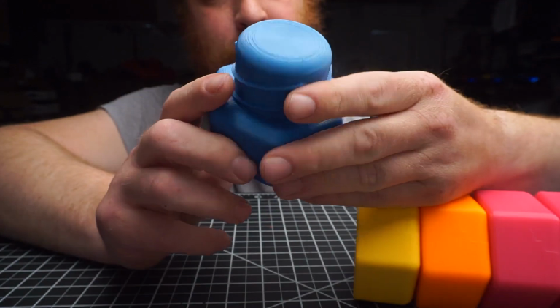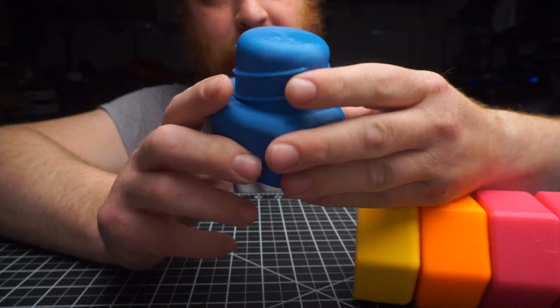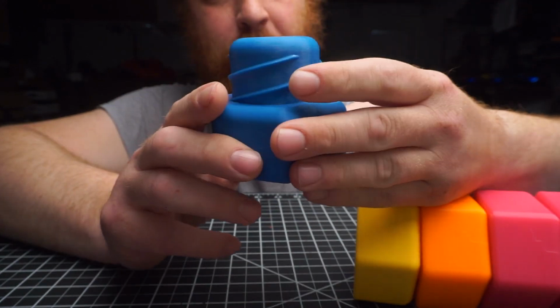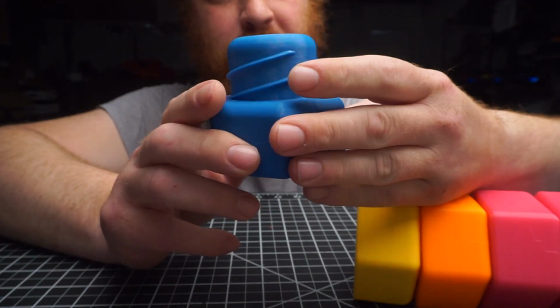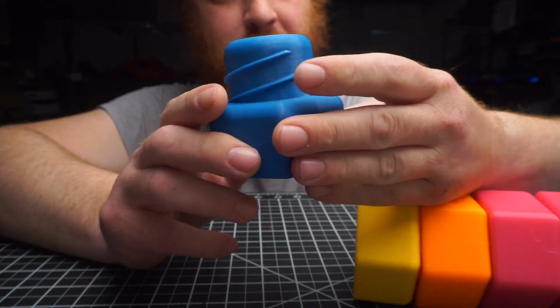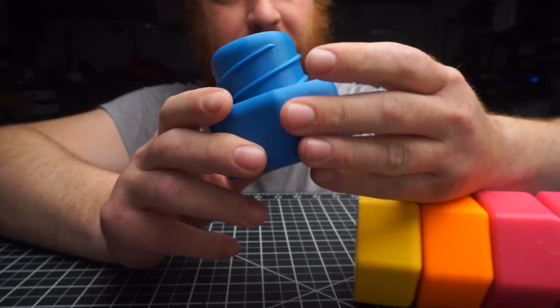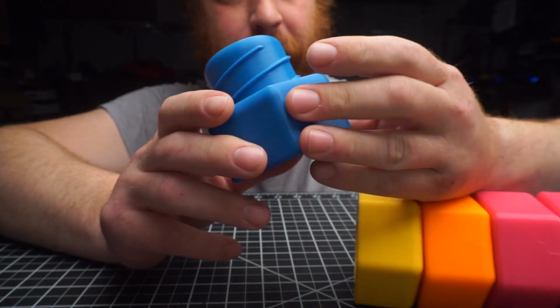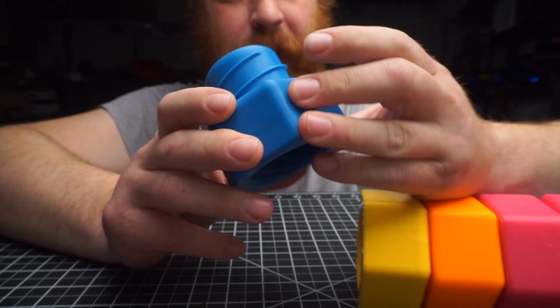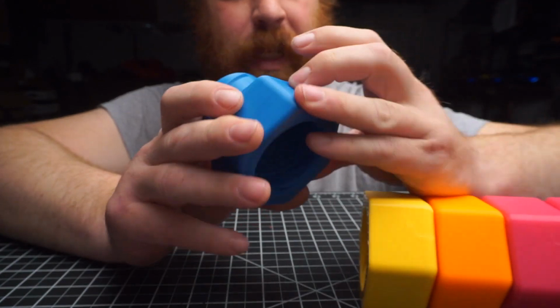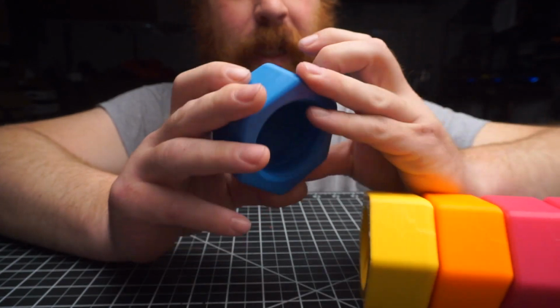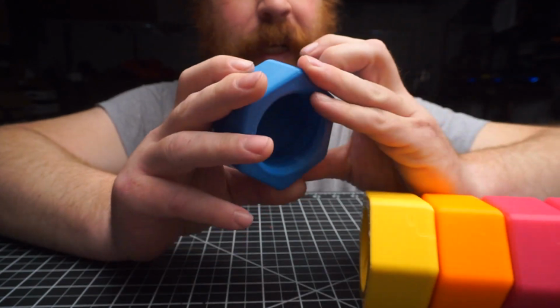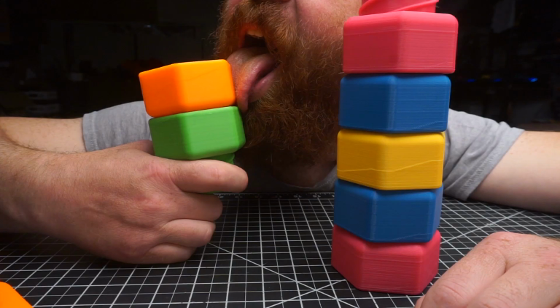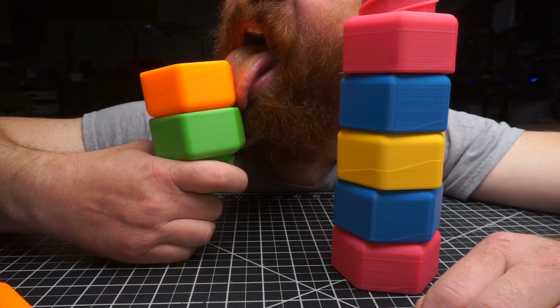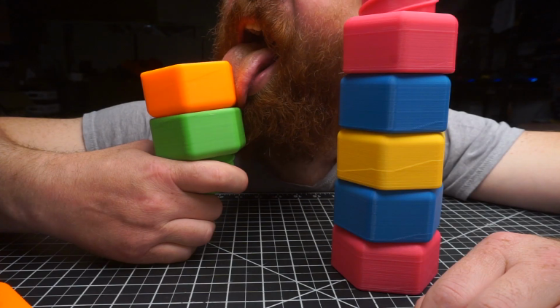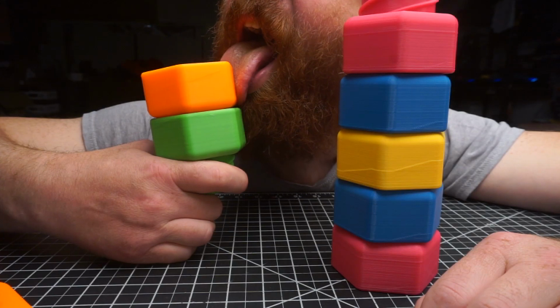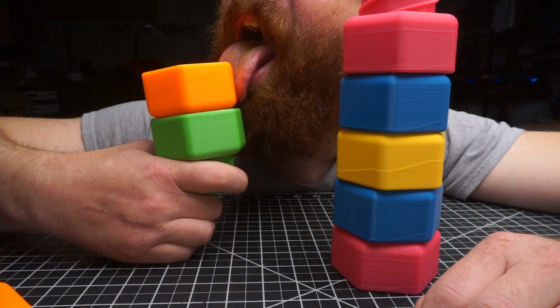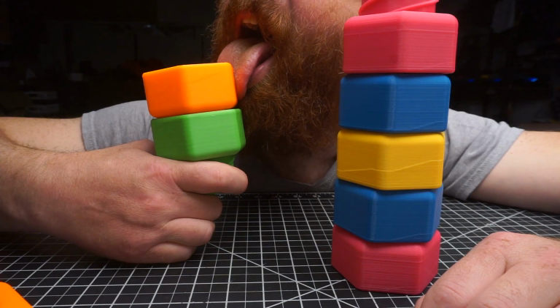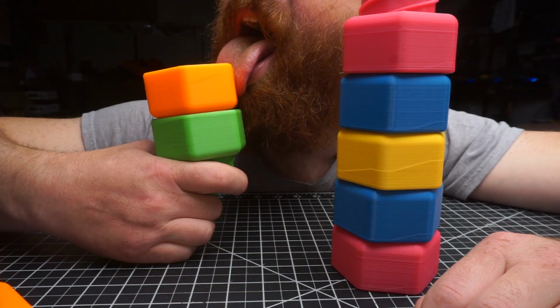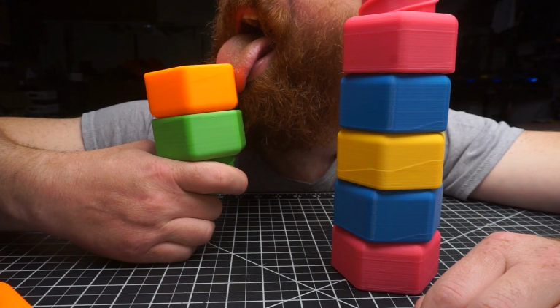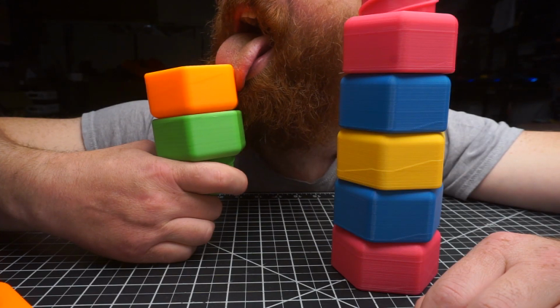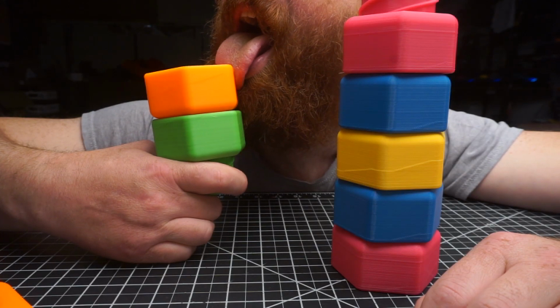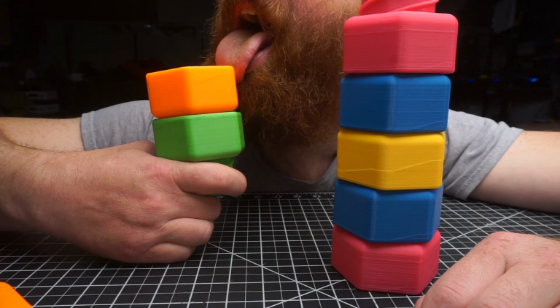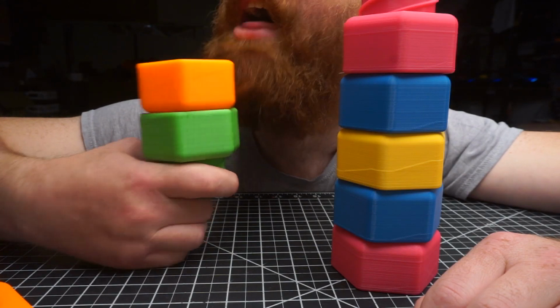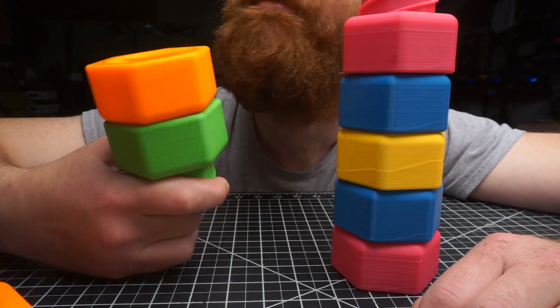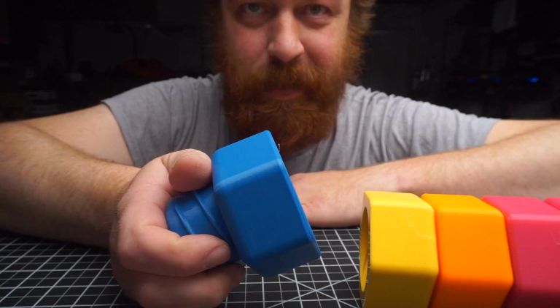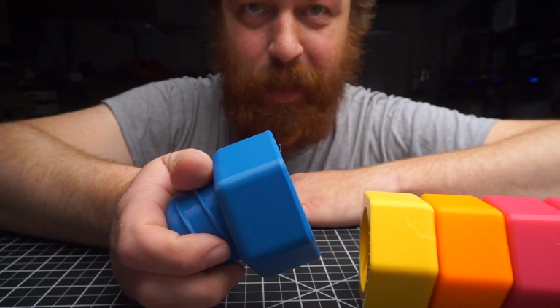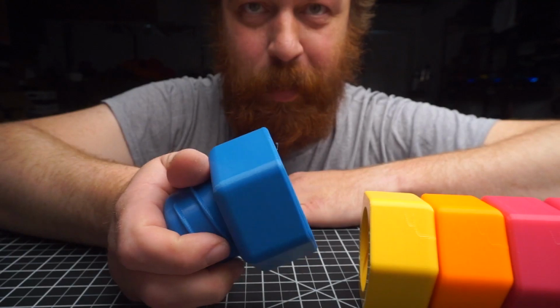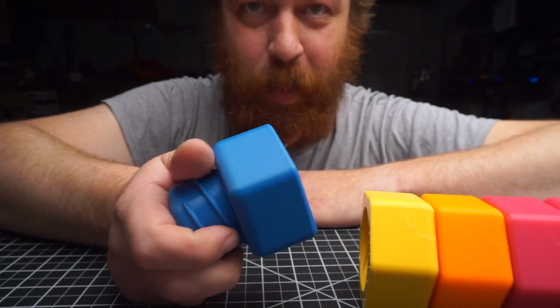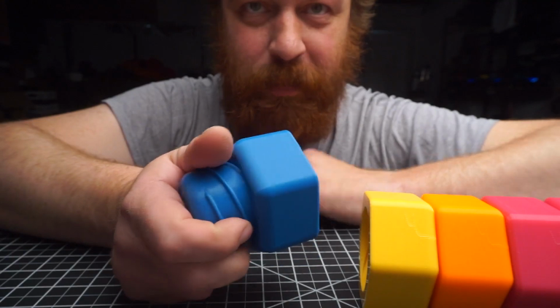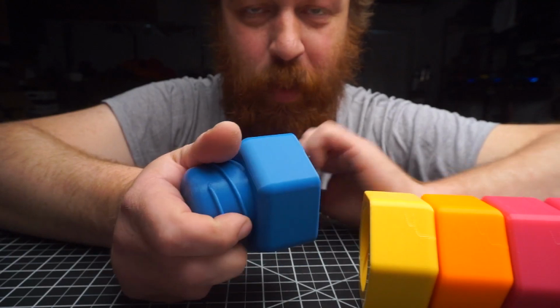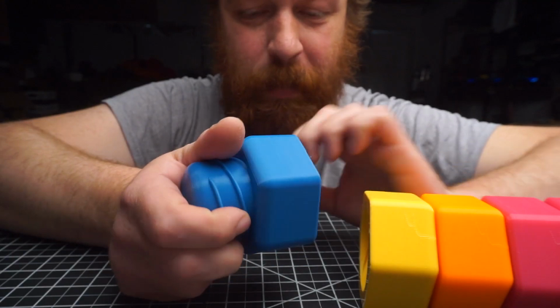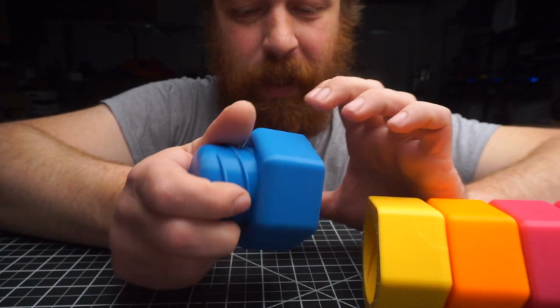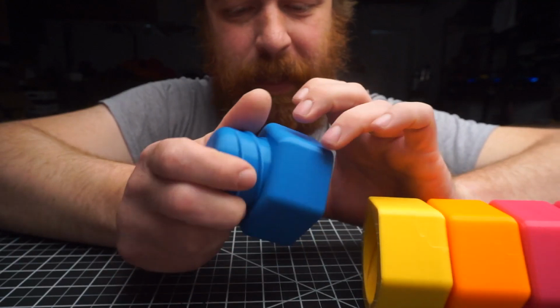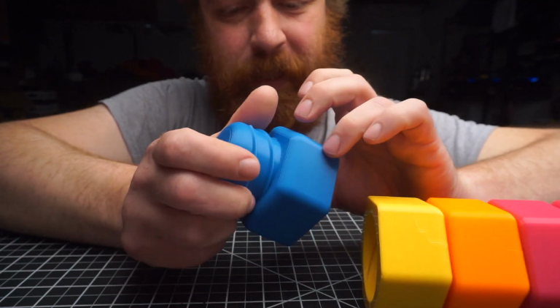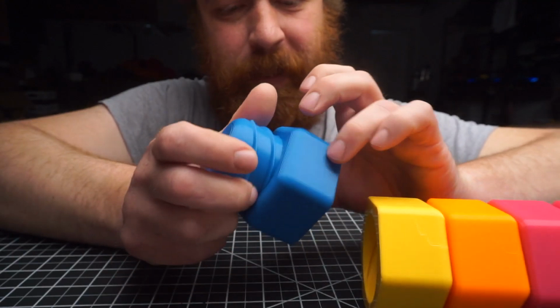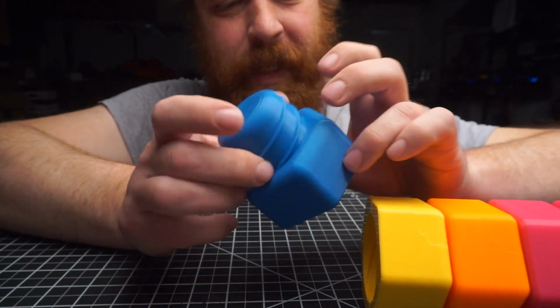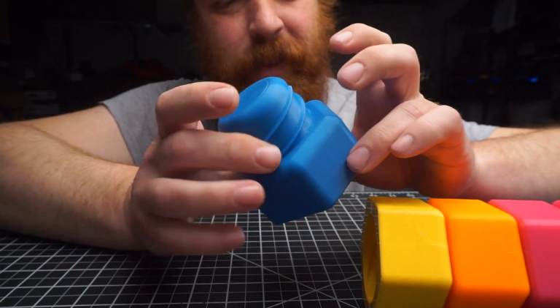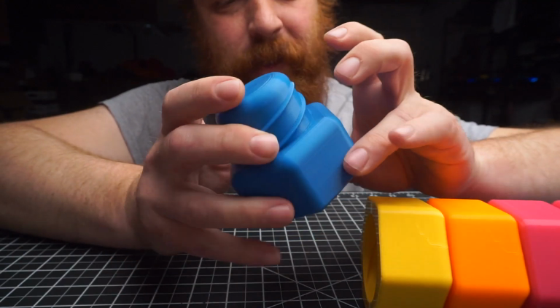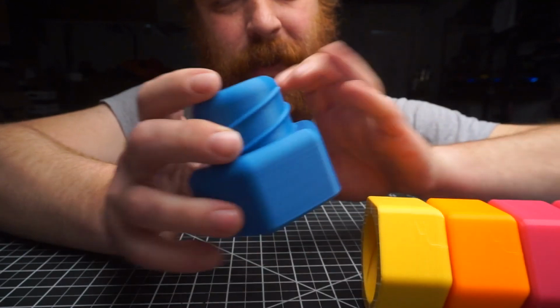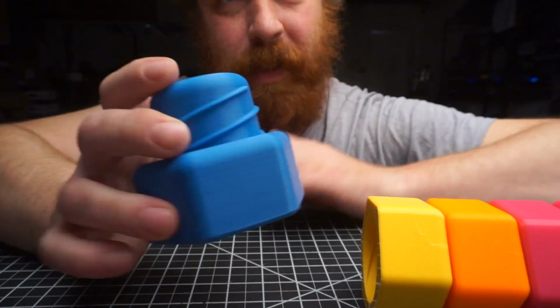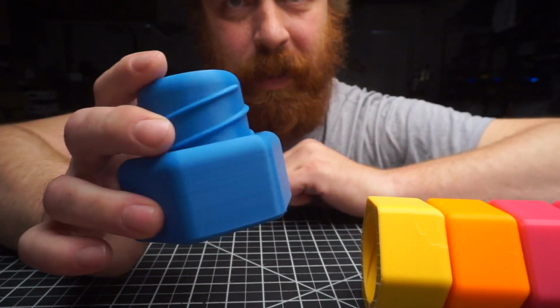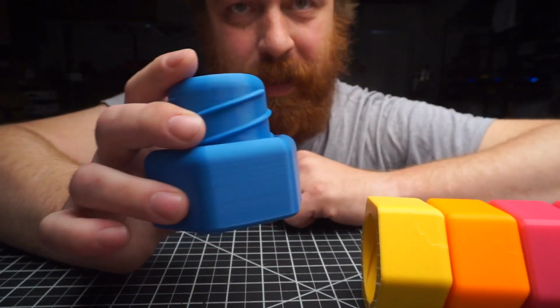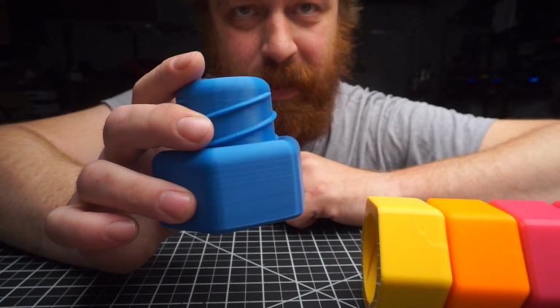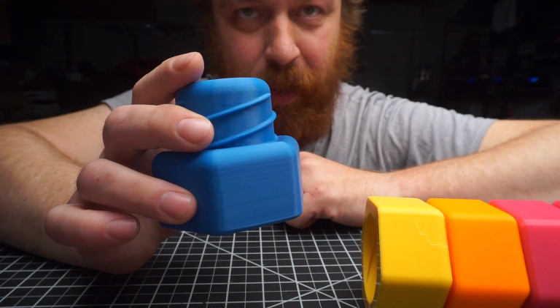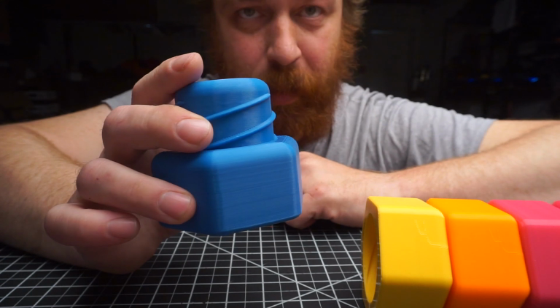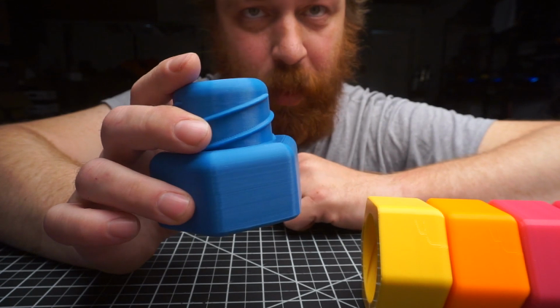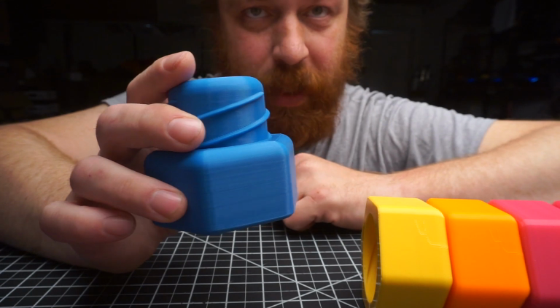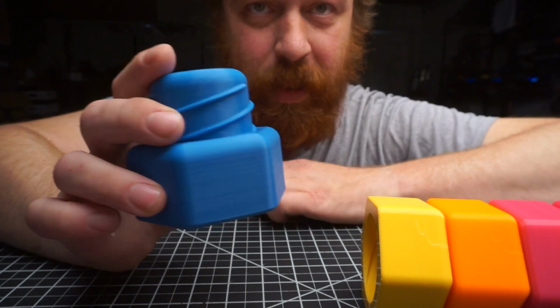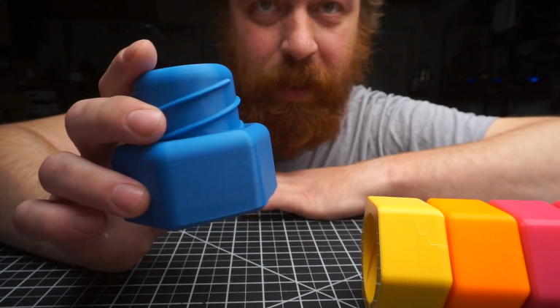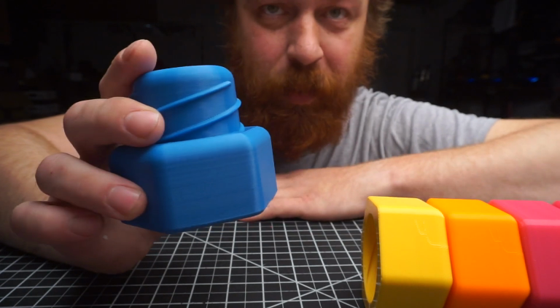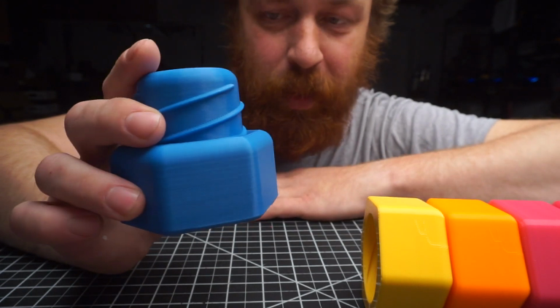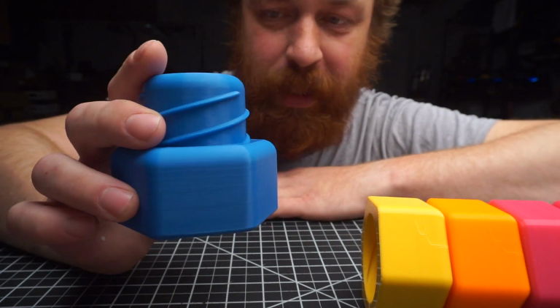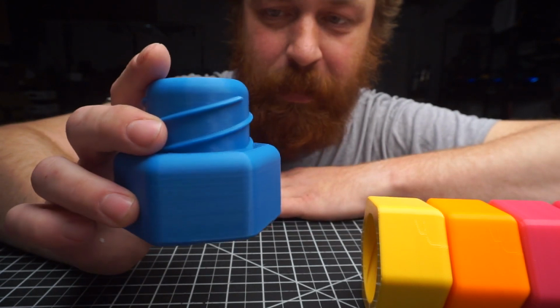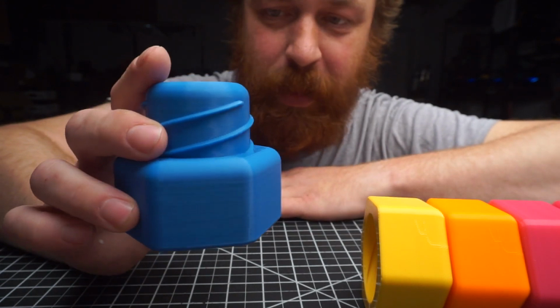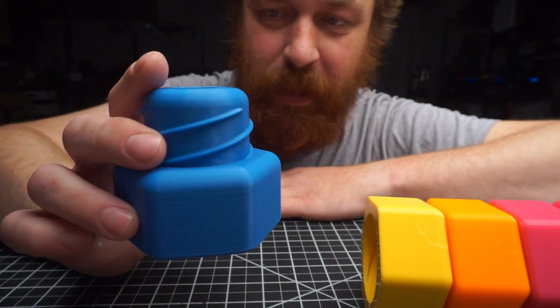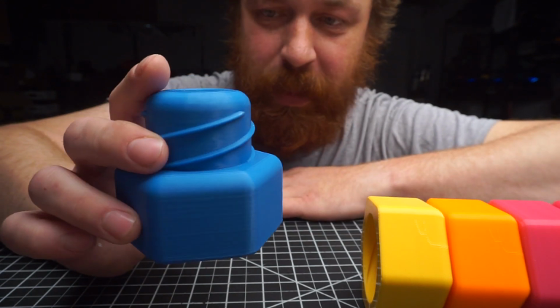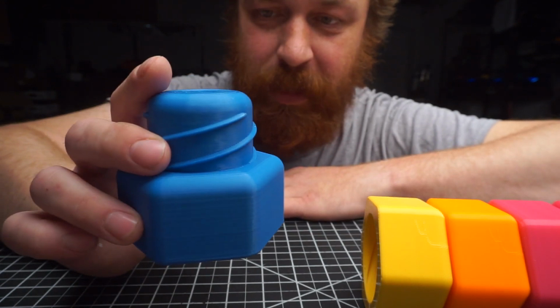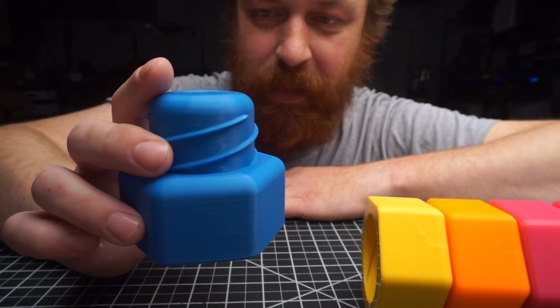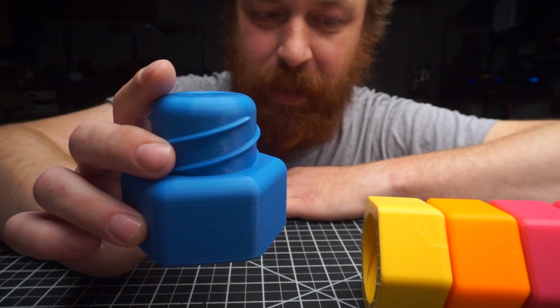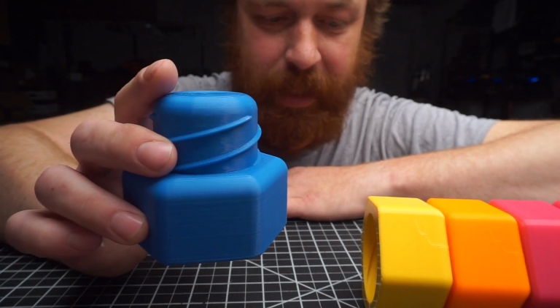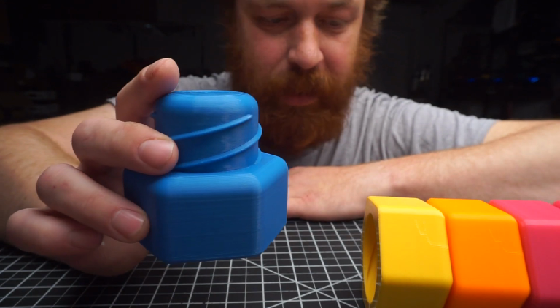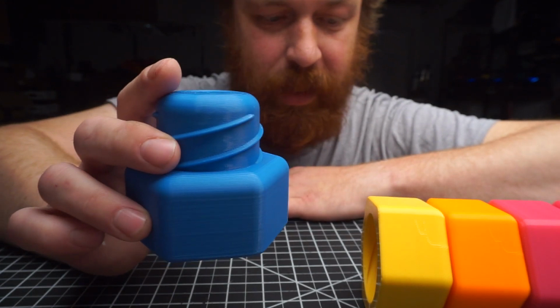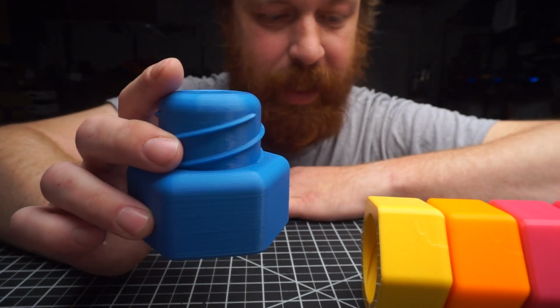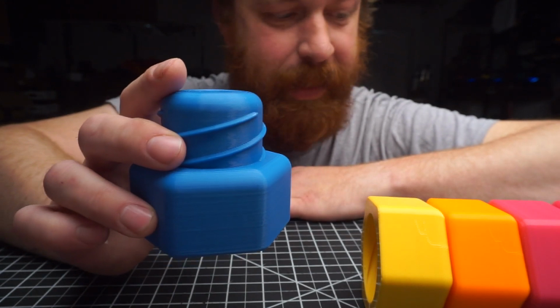I print them out of PLA — you decide if that's baby safe. 0.4 millimeter nozzle, 0.3 millimeter layer height.